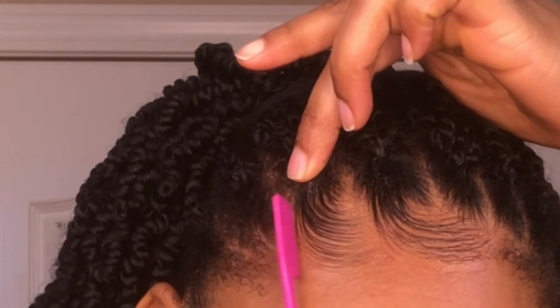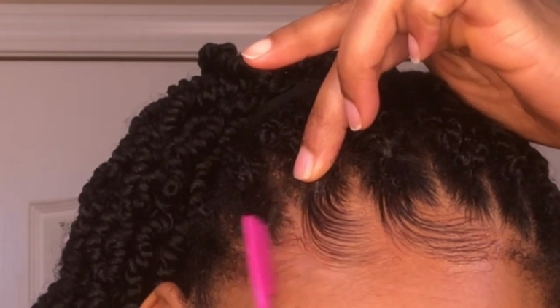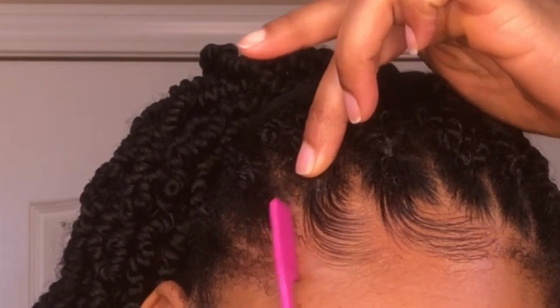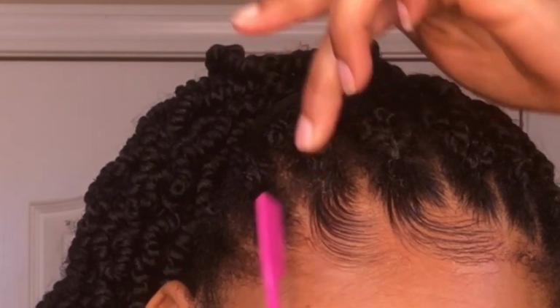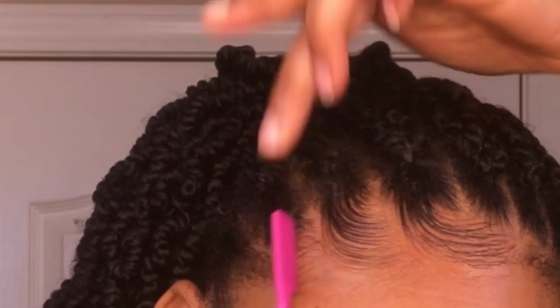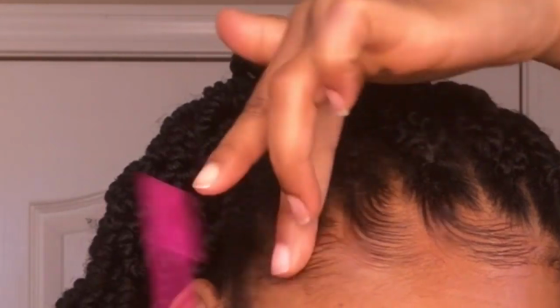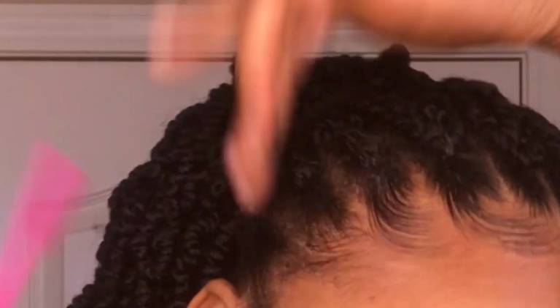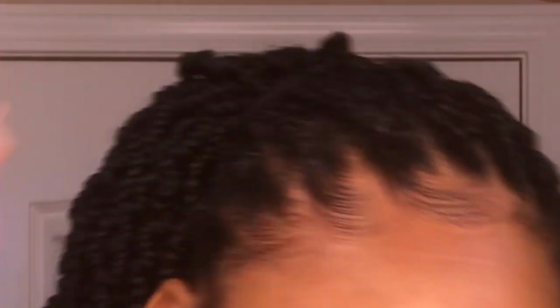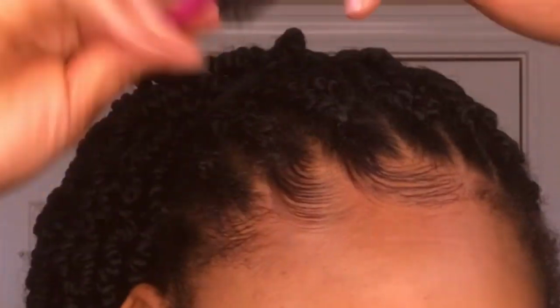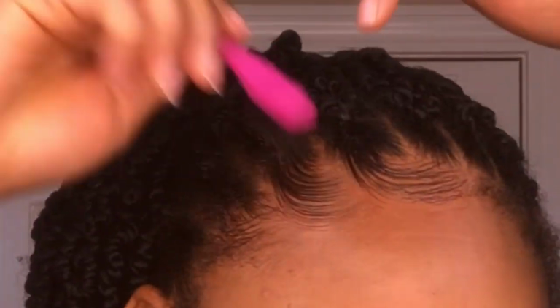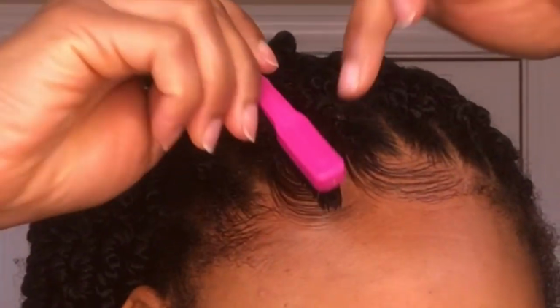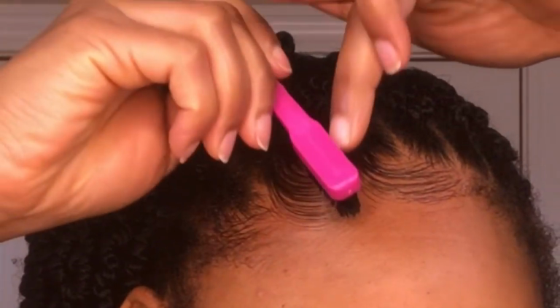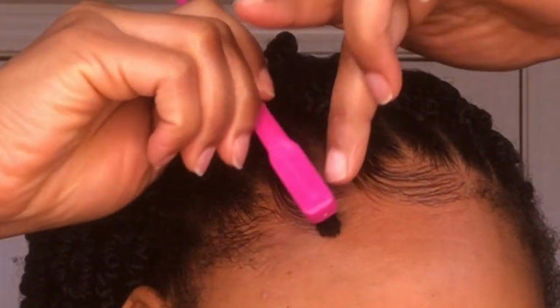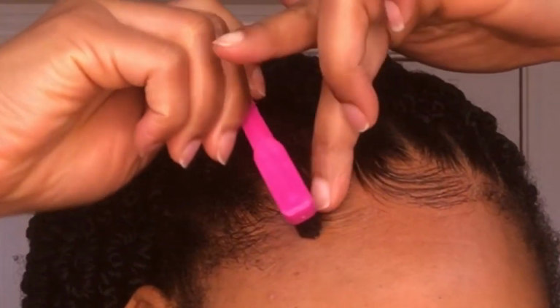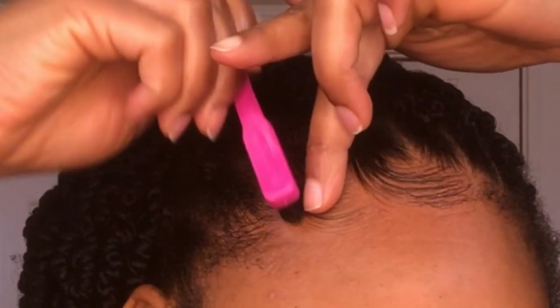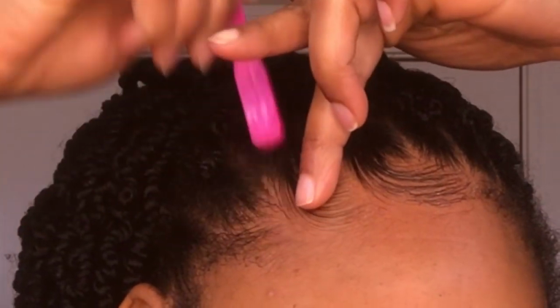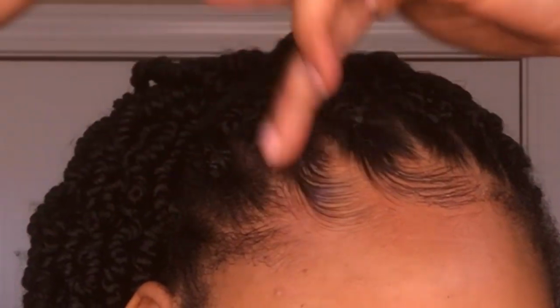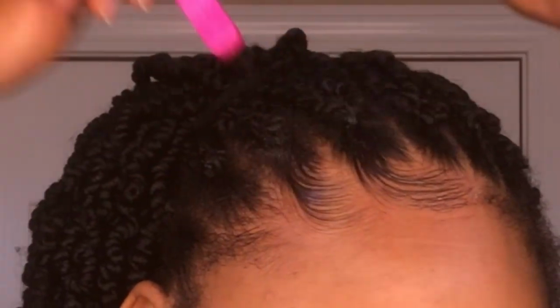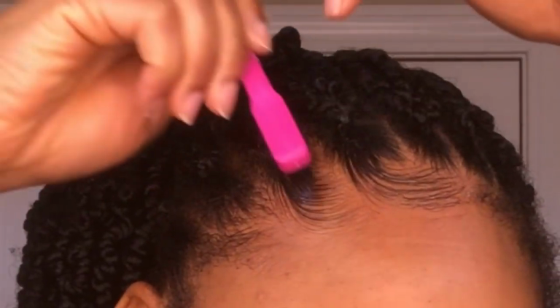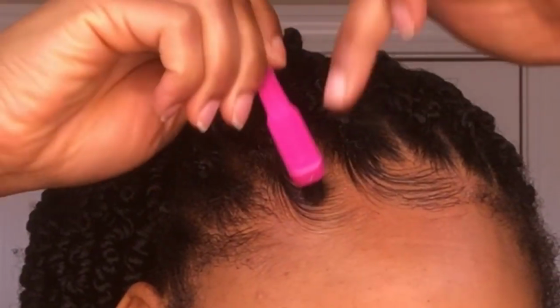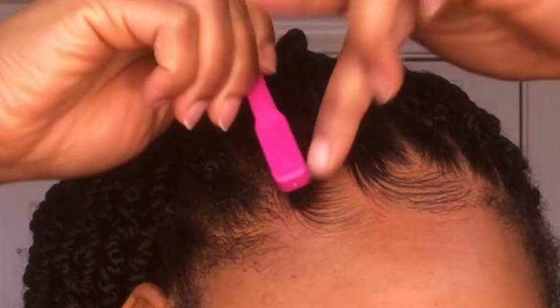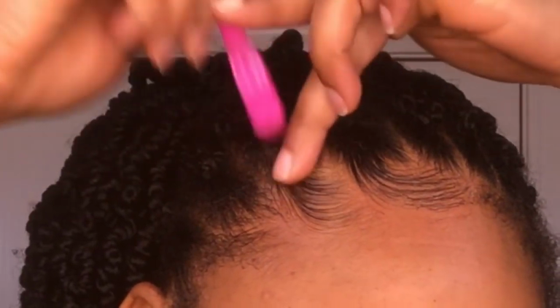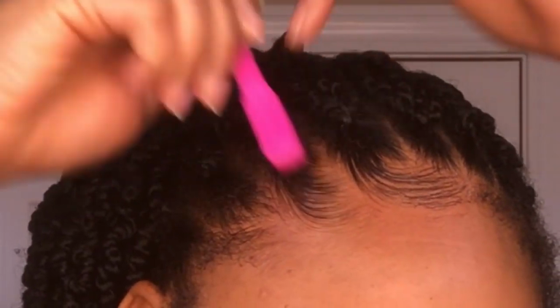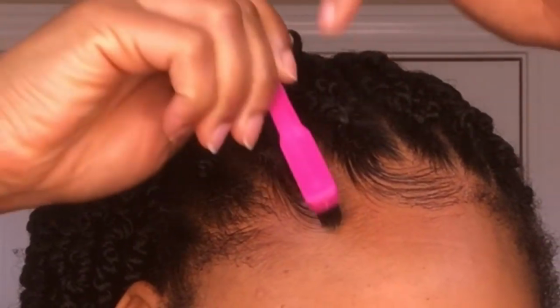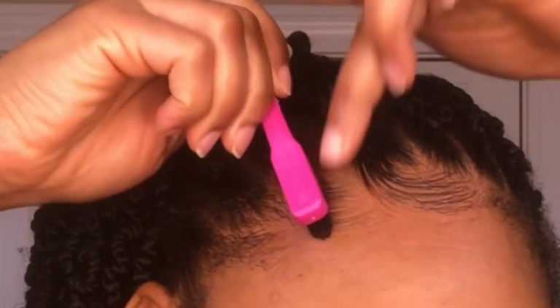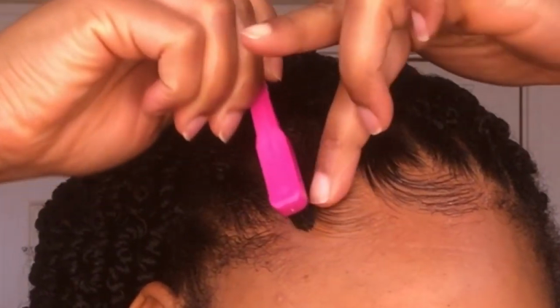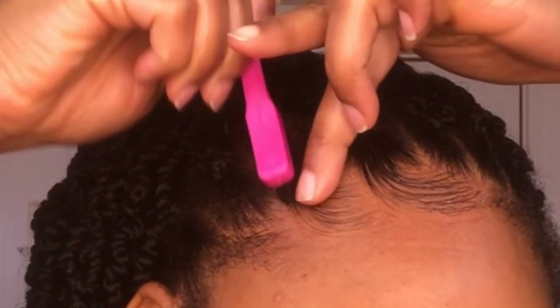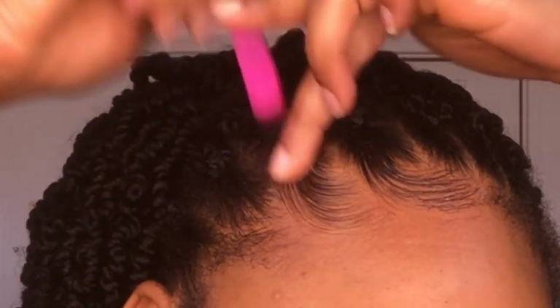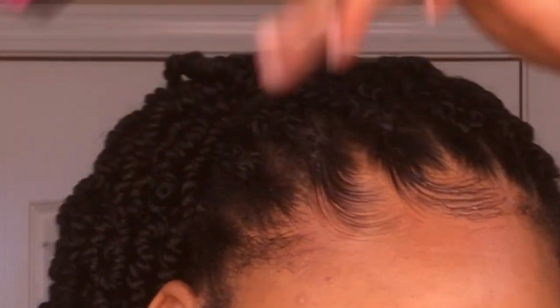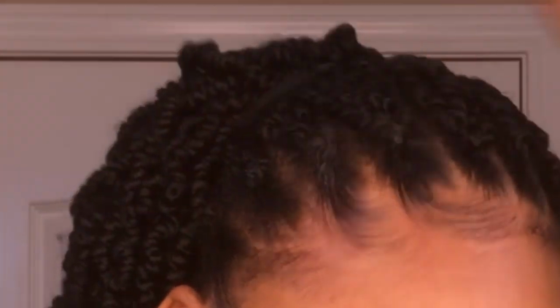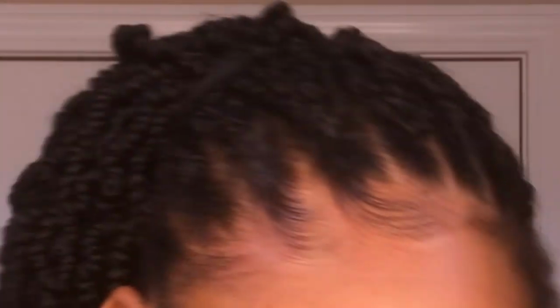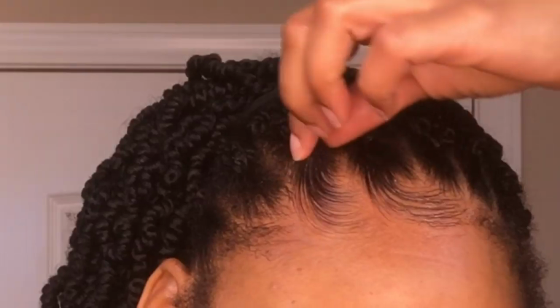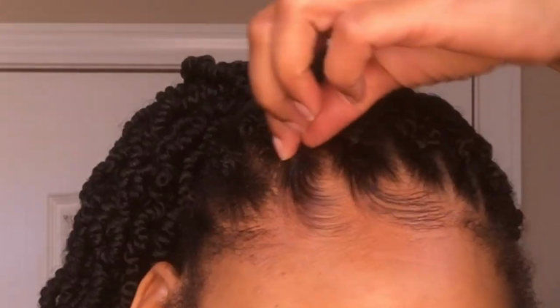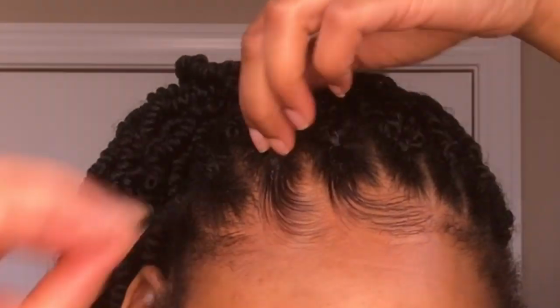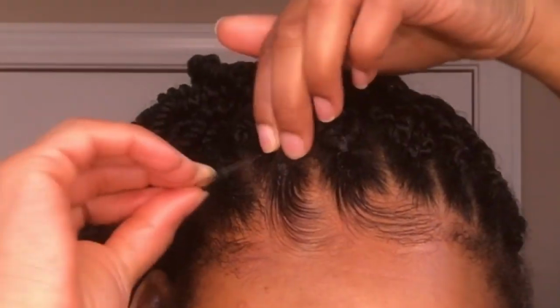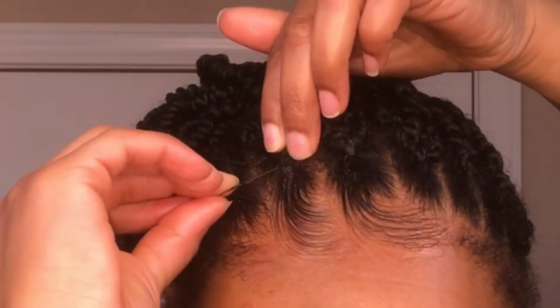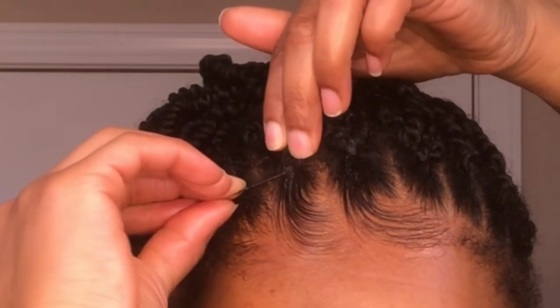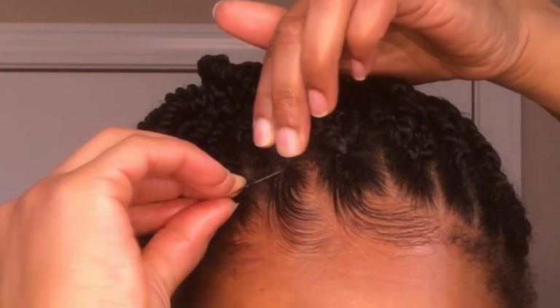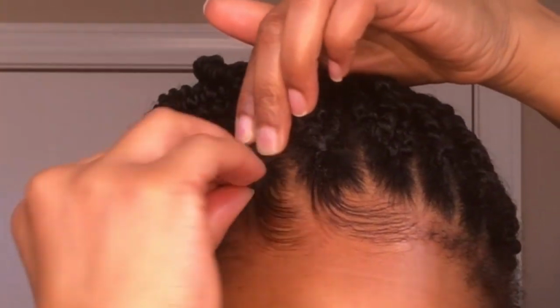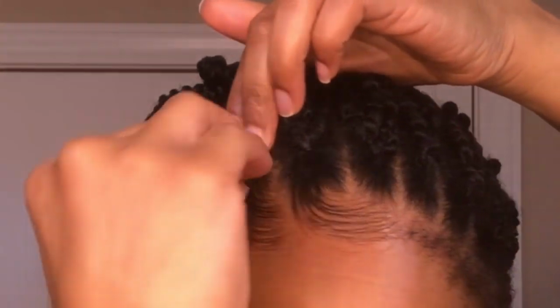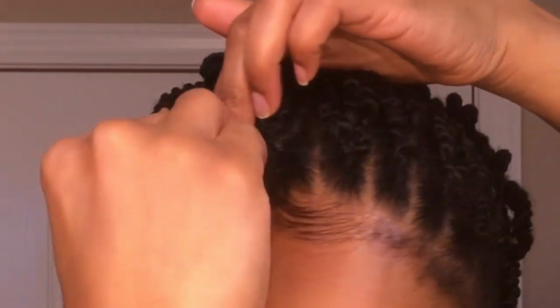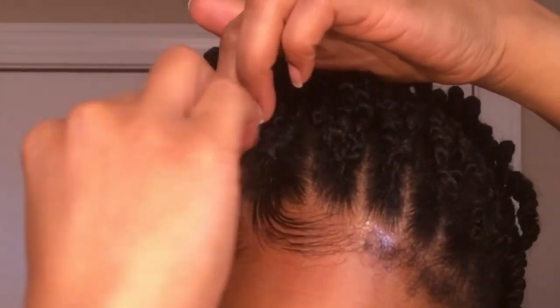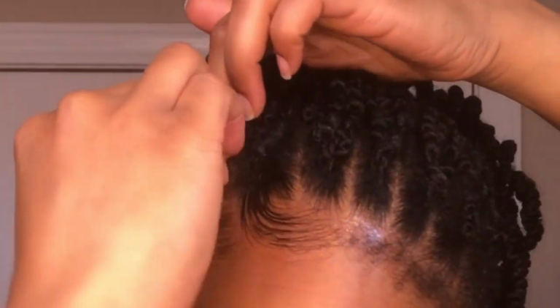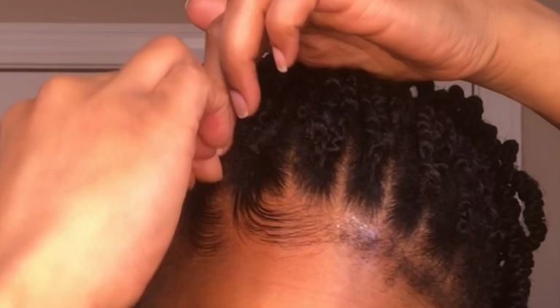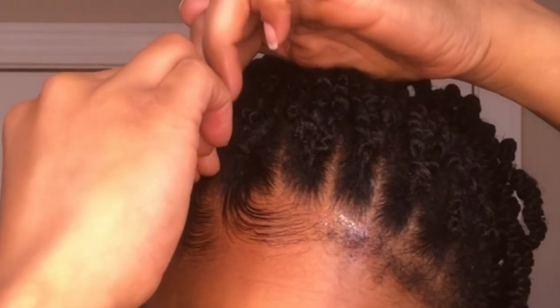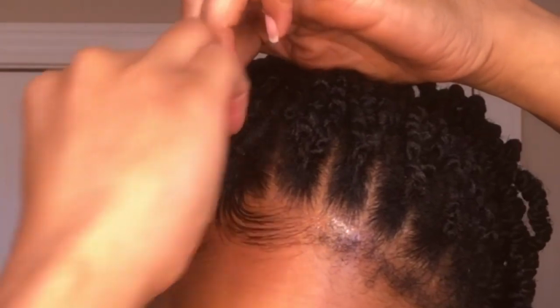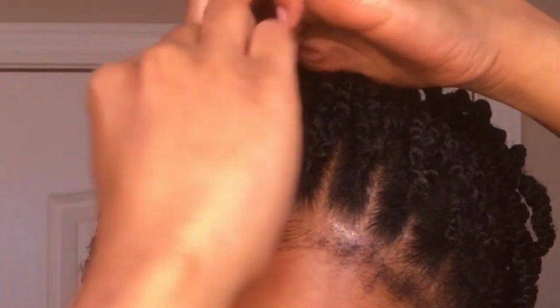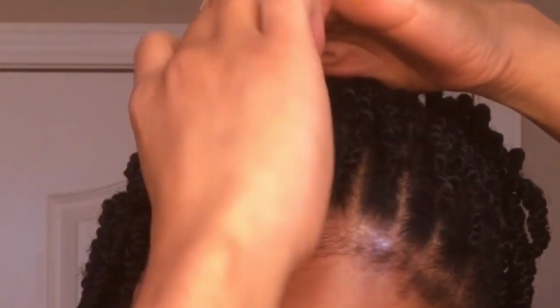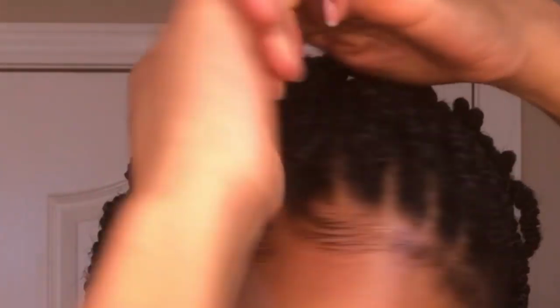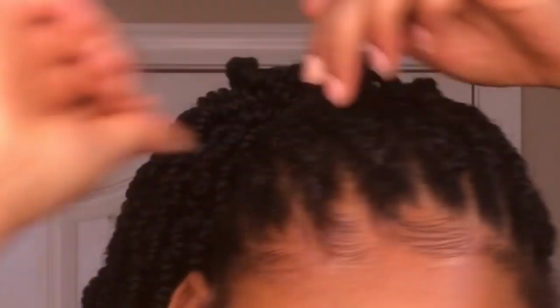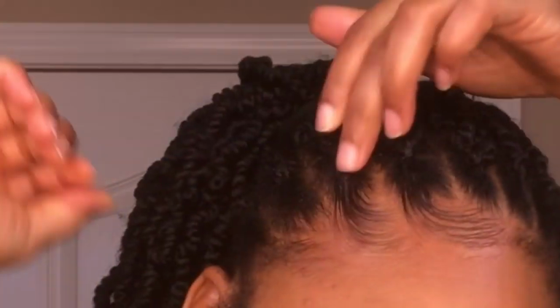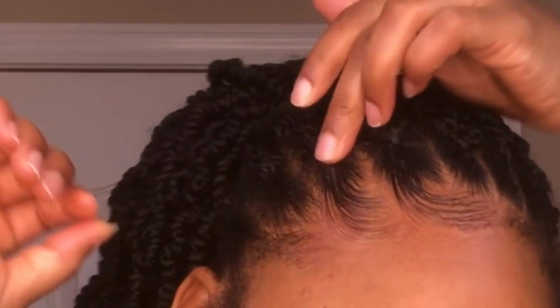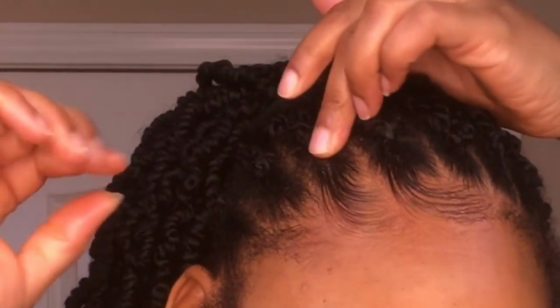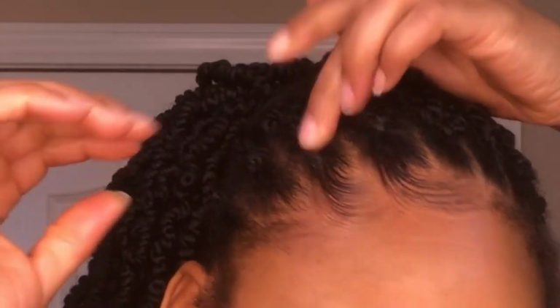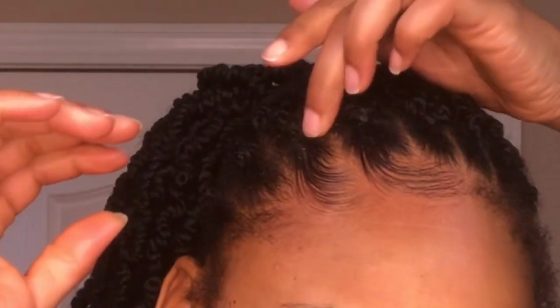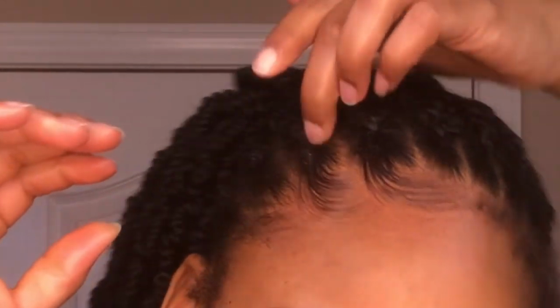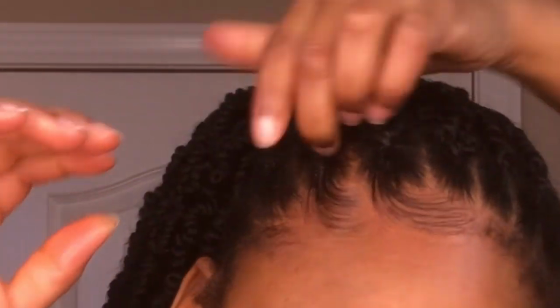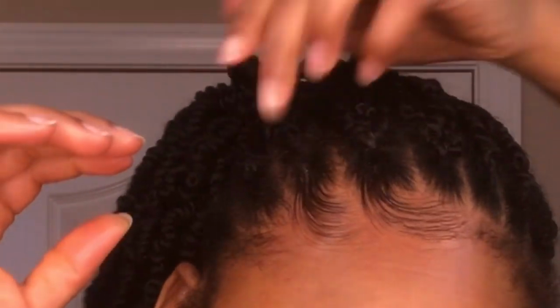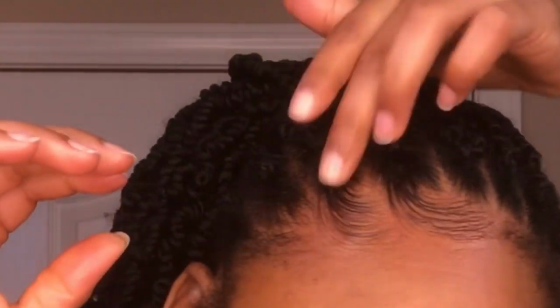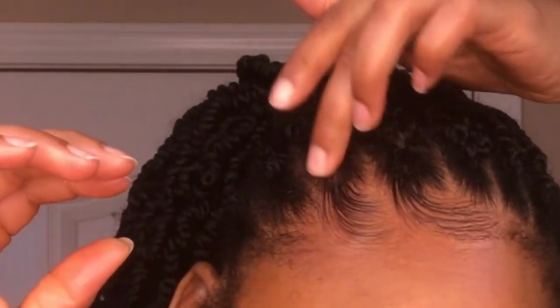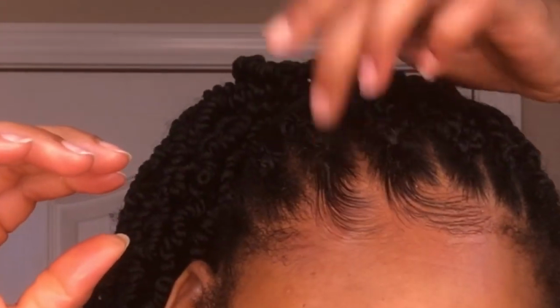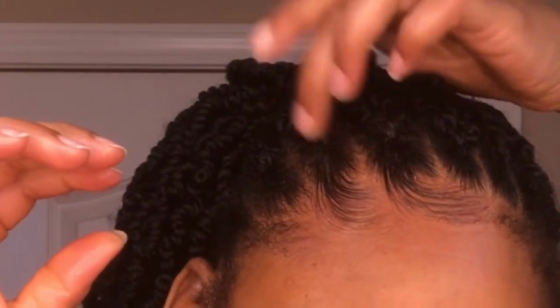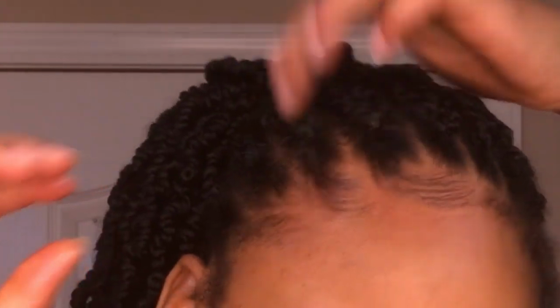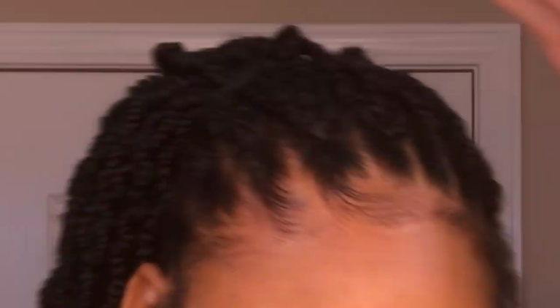Then I just follow those same steps until I have completed one side of my head, and then I'll move over to the other side.